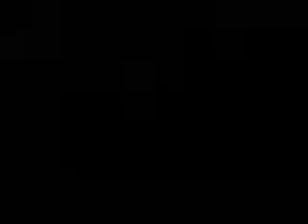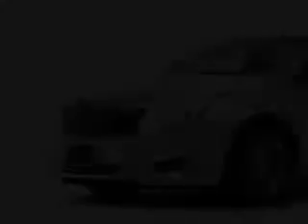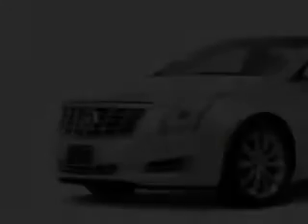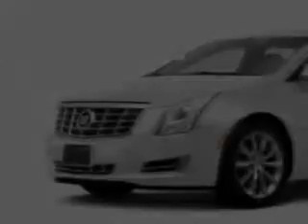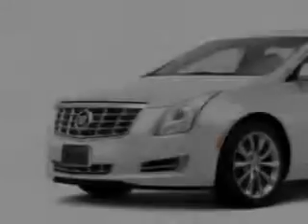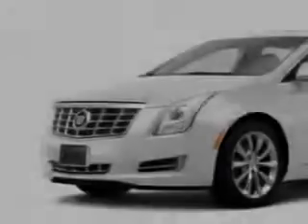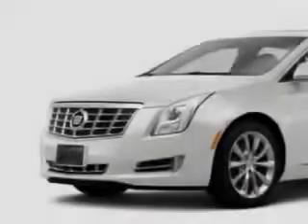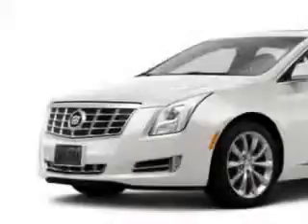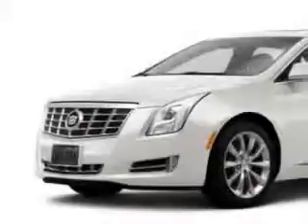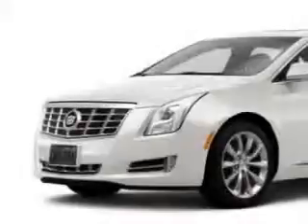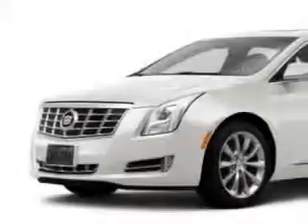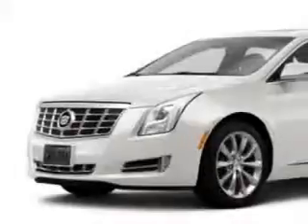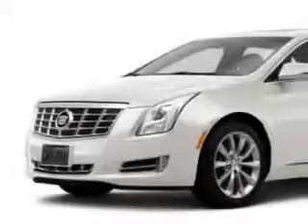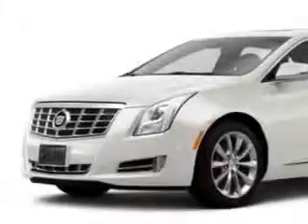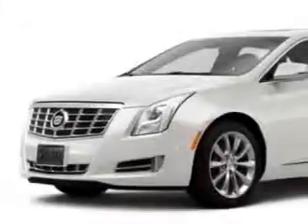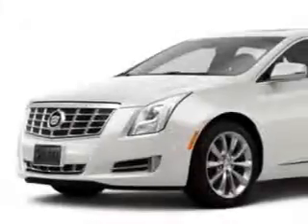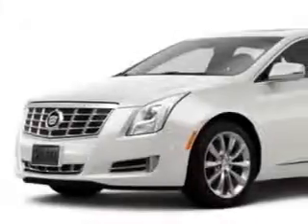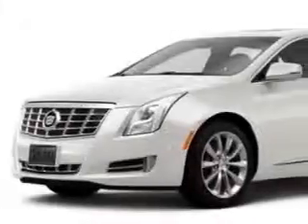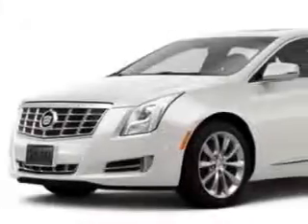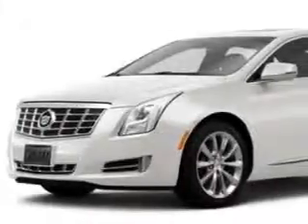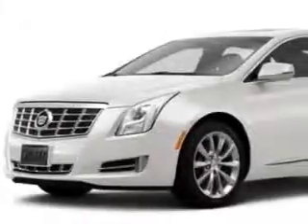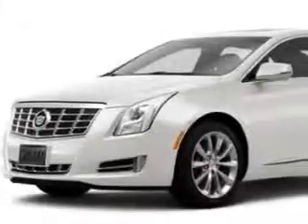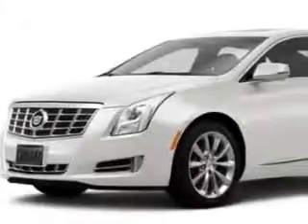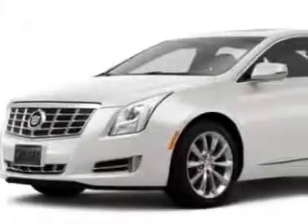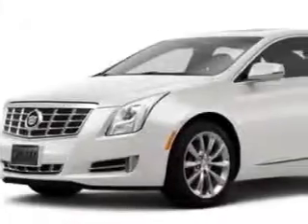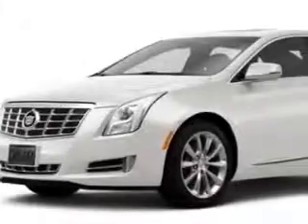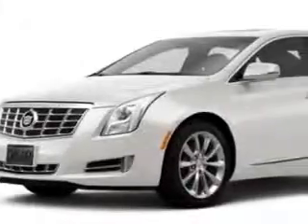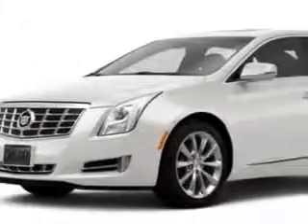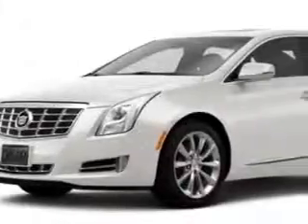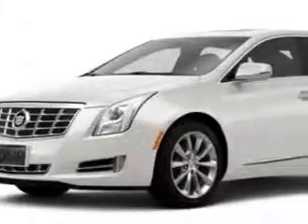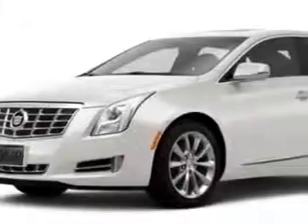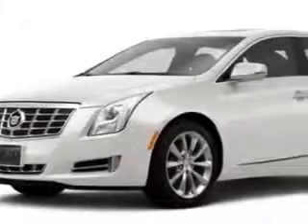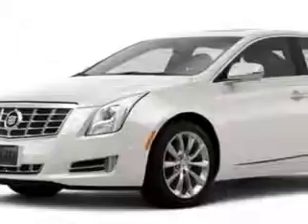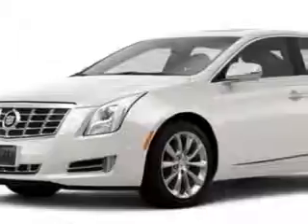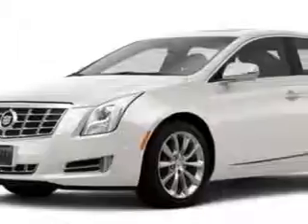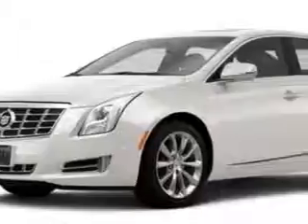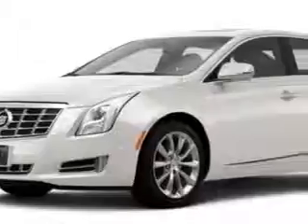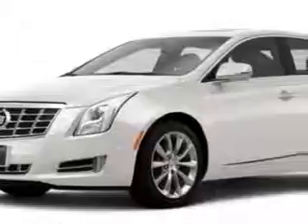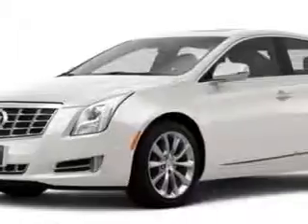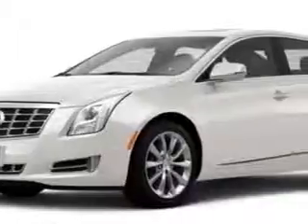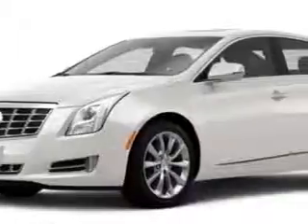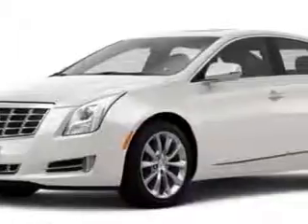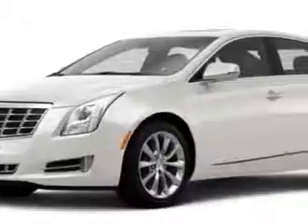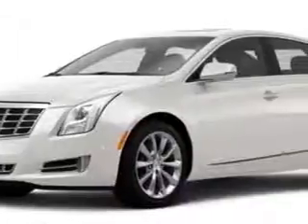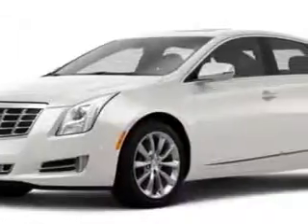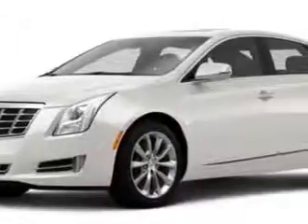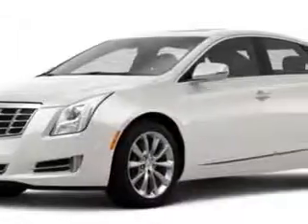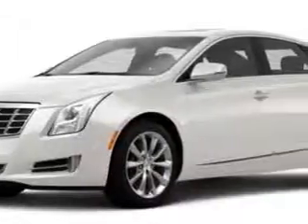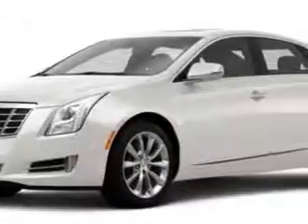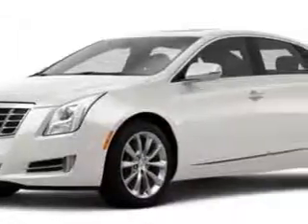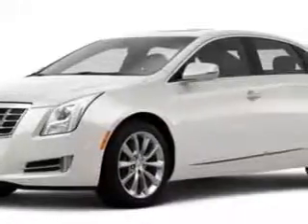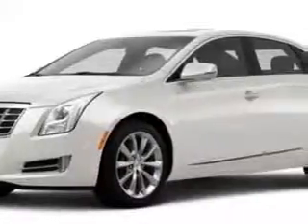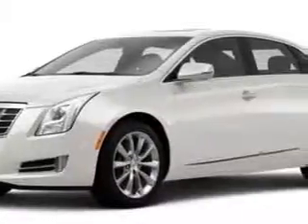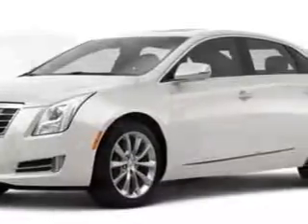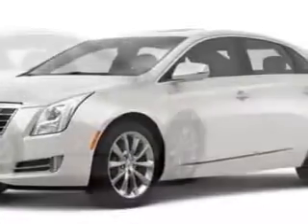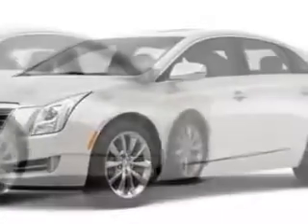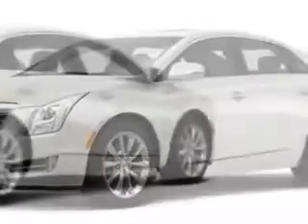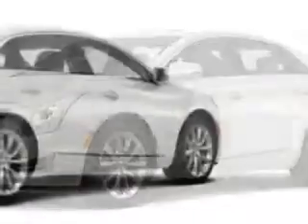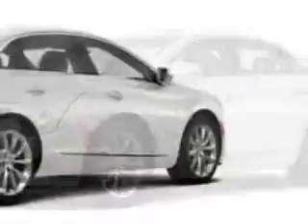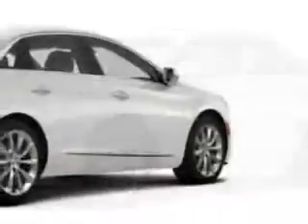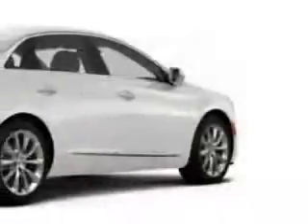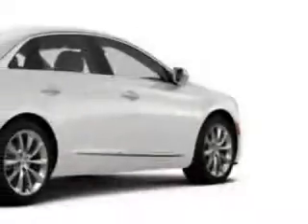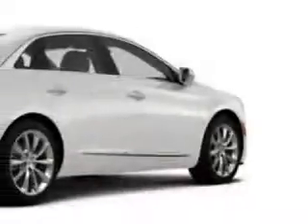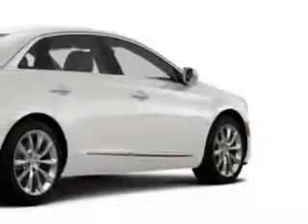You will love this white diamond tricot 2014 Cadillac XTS, equipped with a 6-cylinder engine.